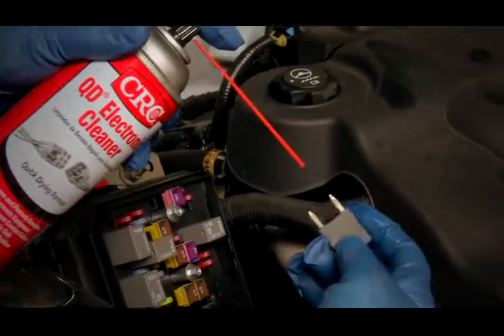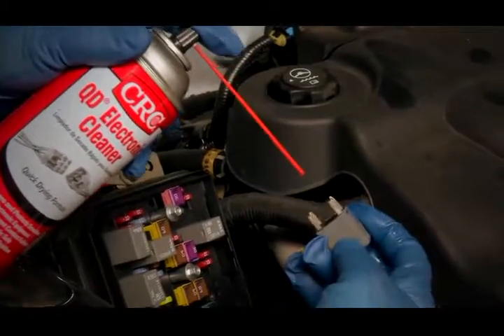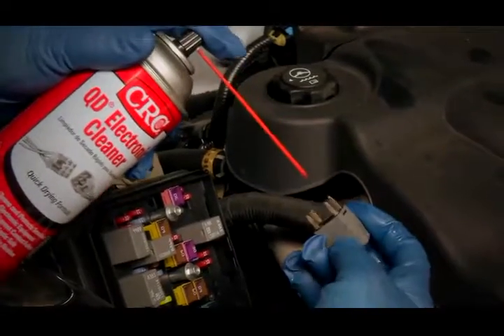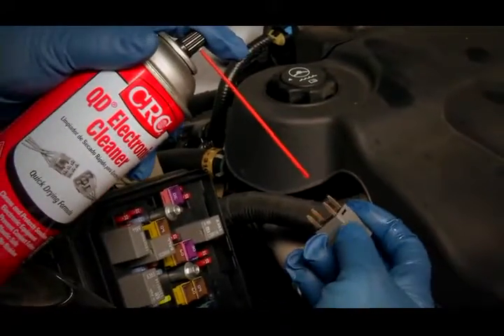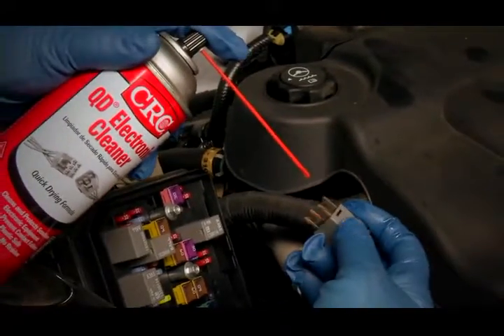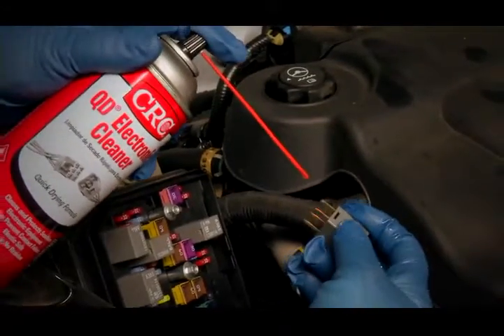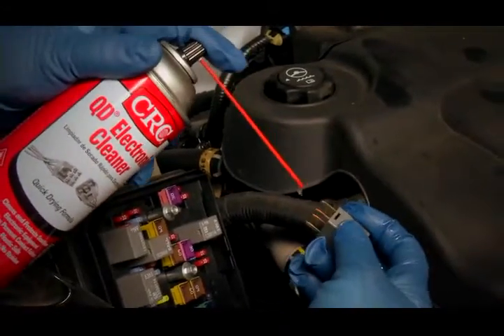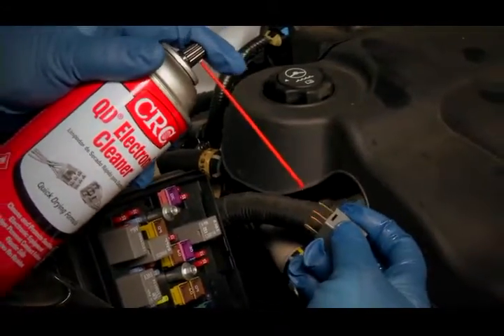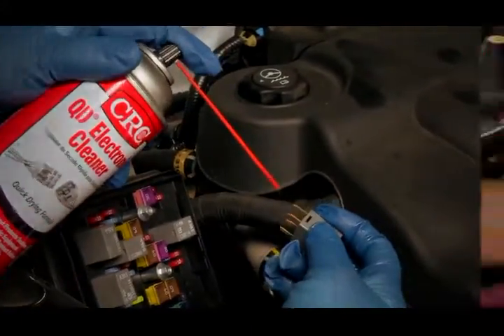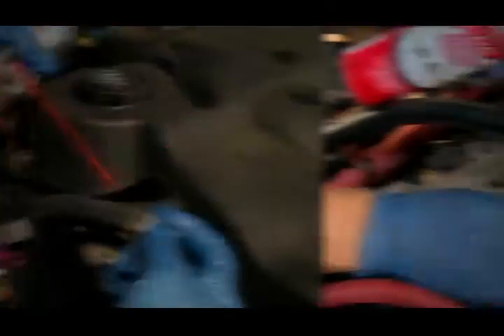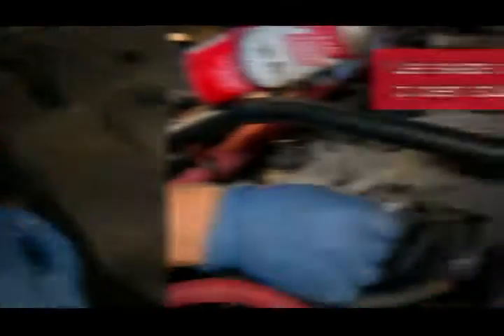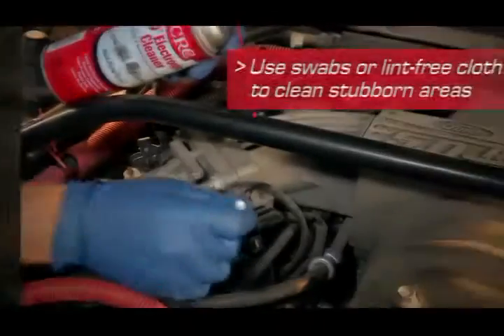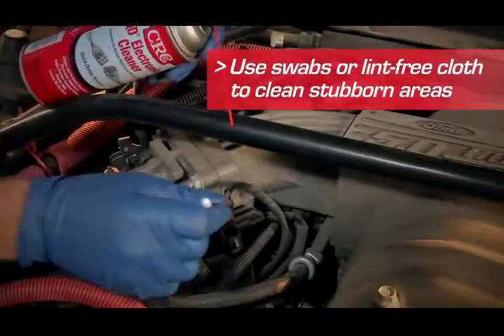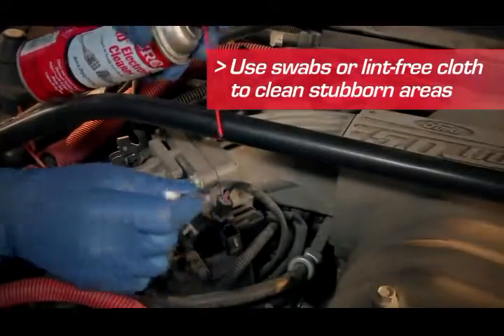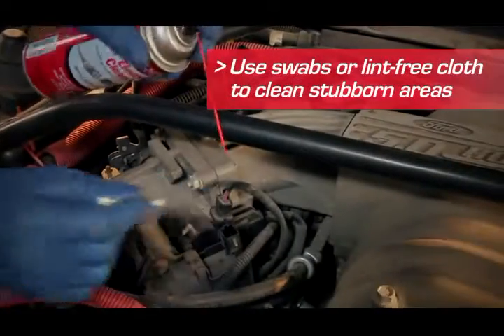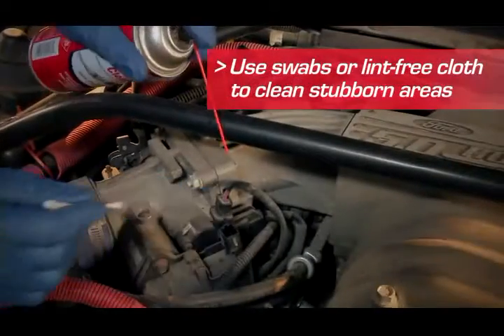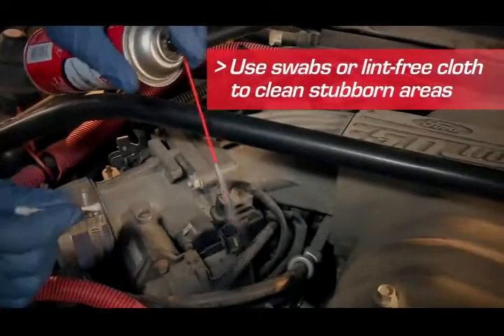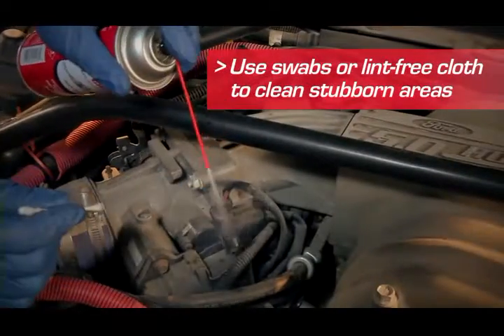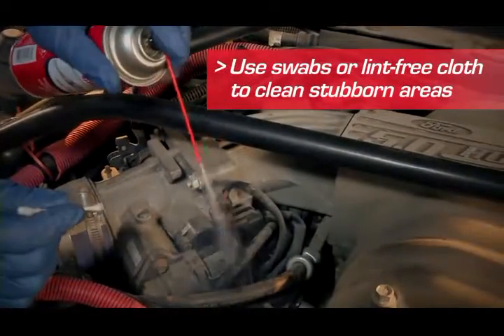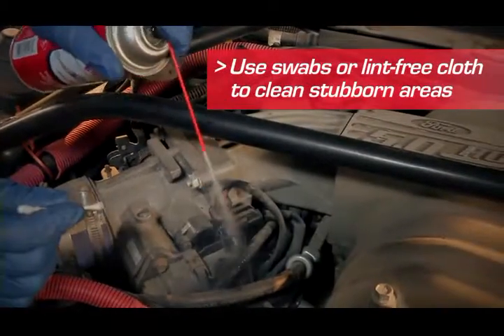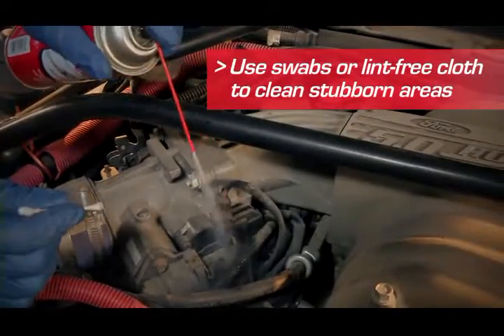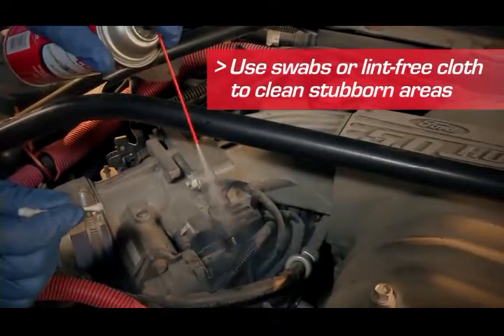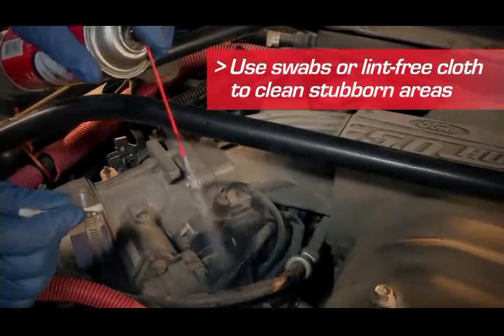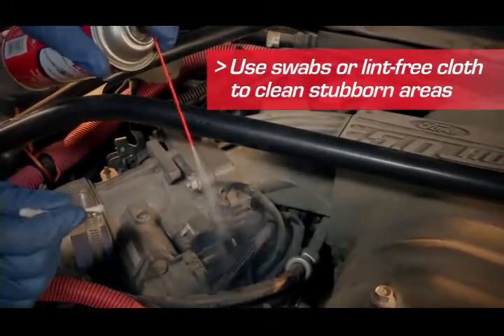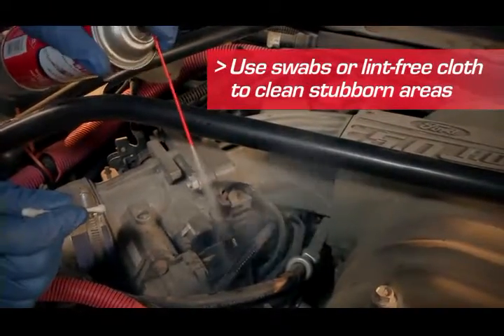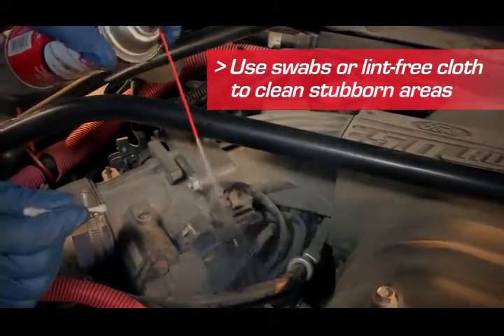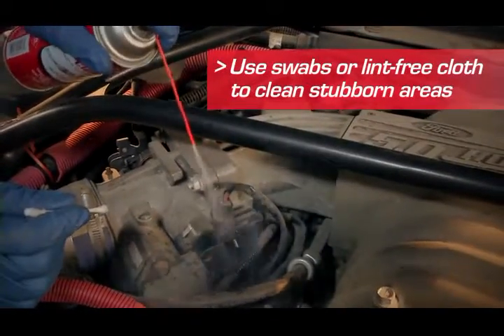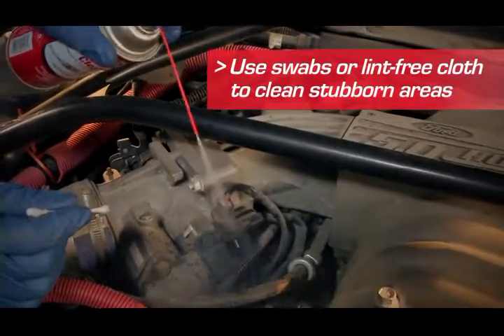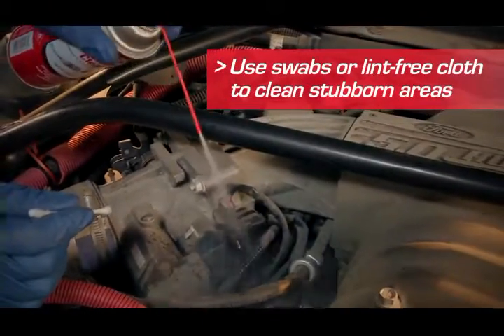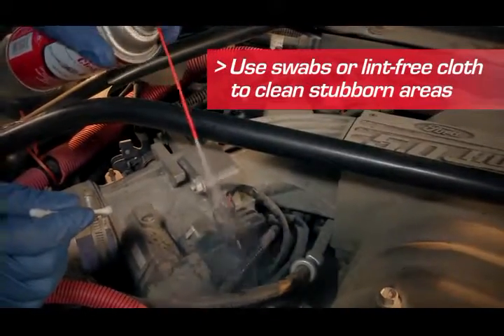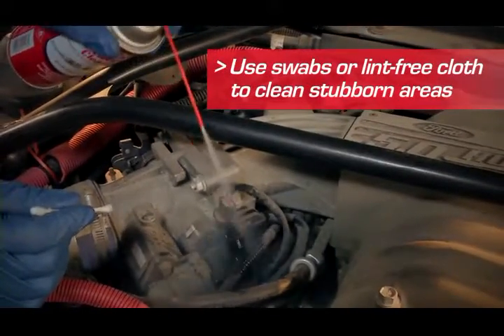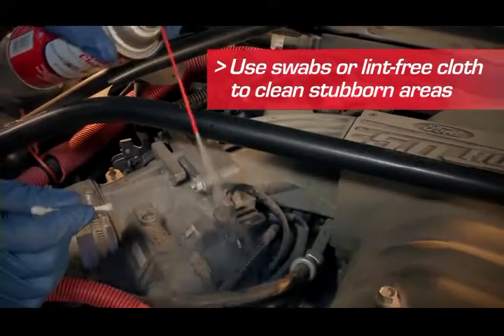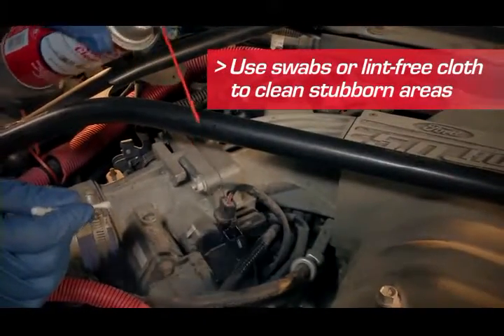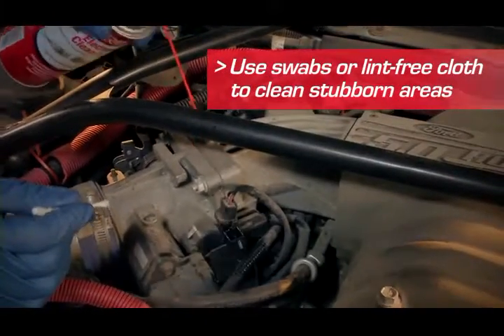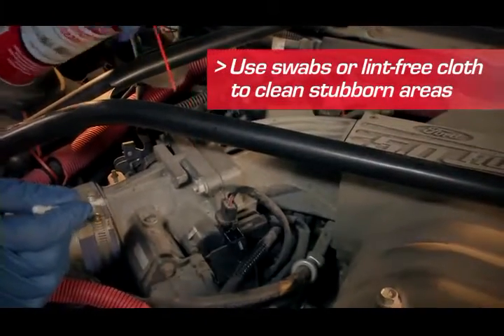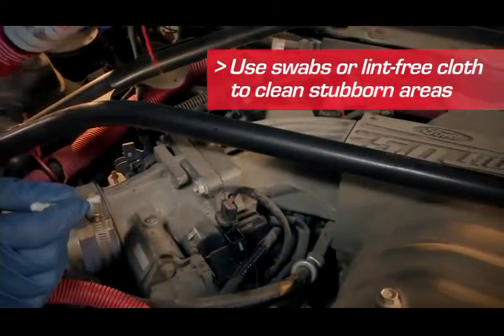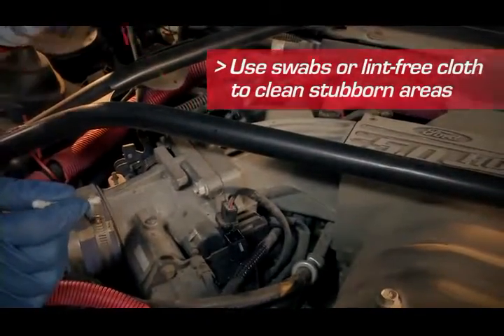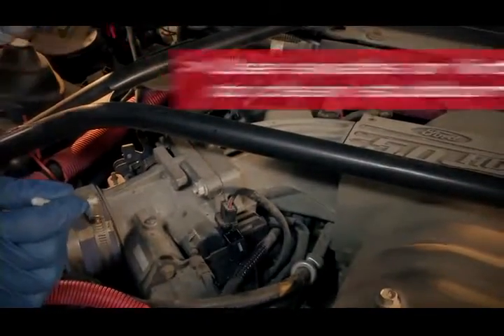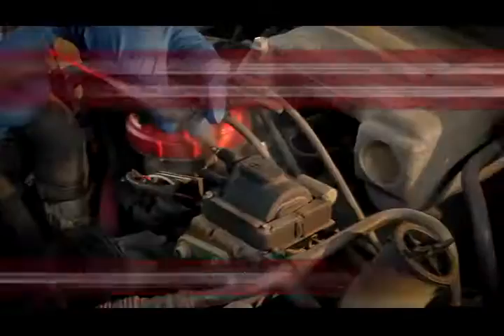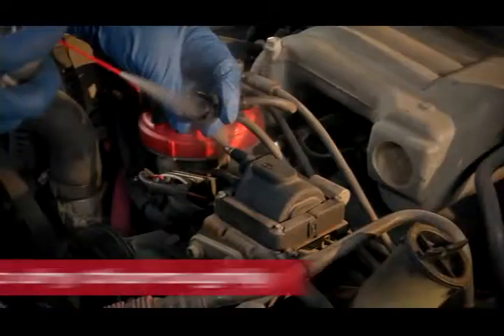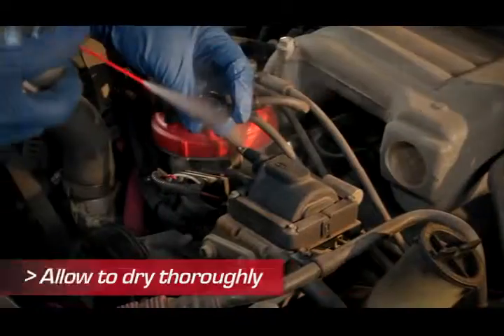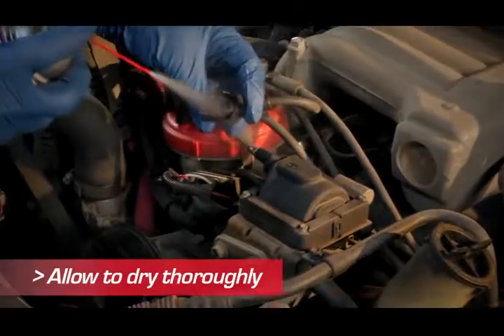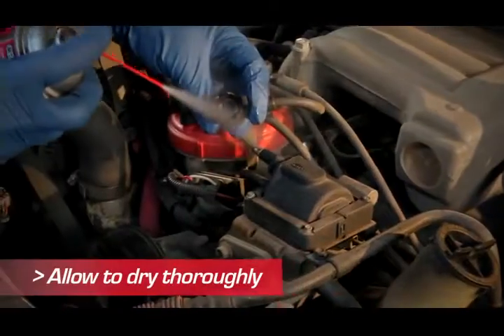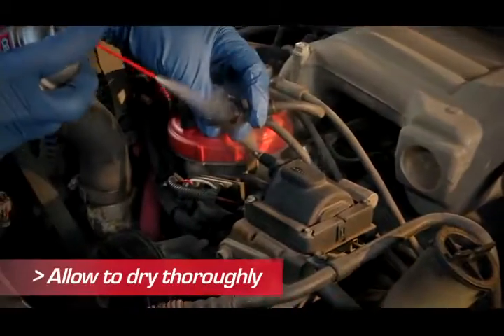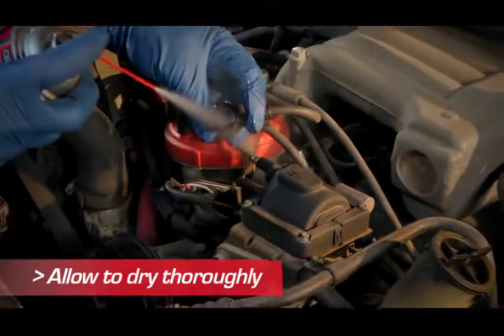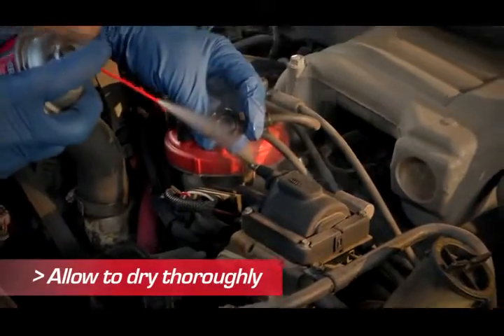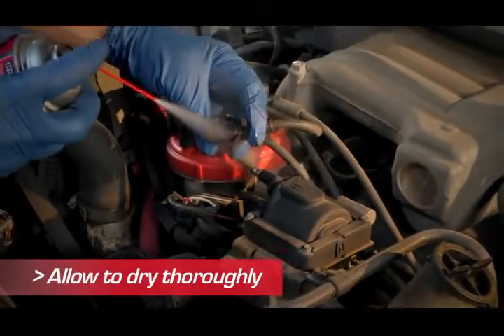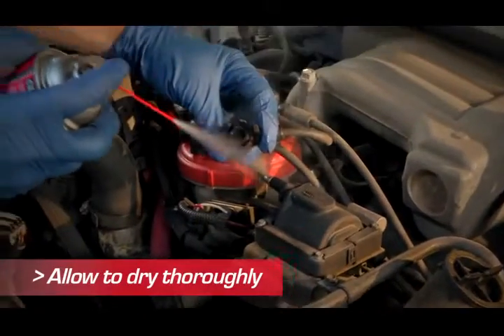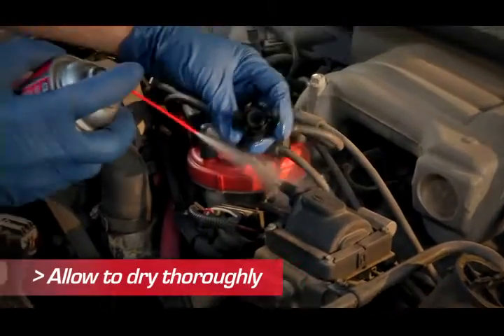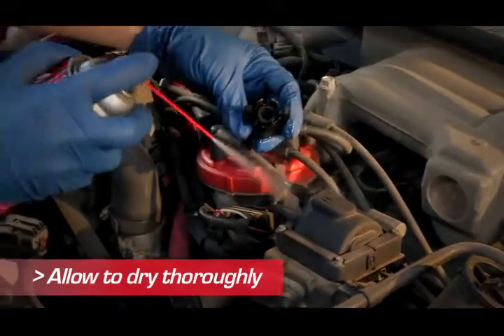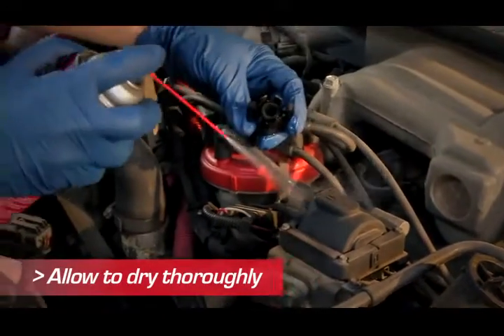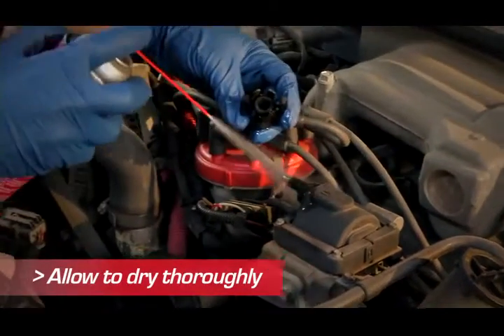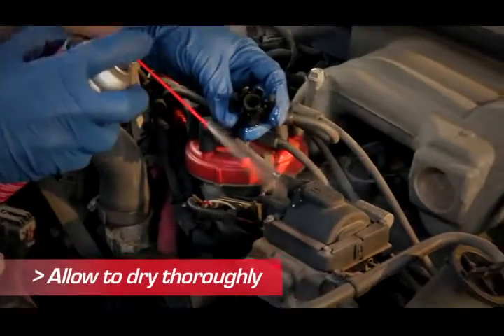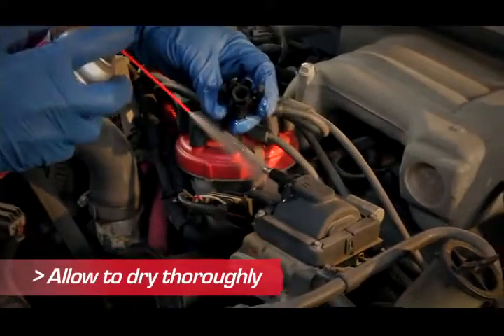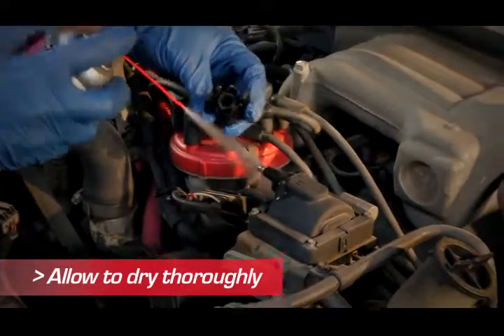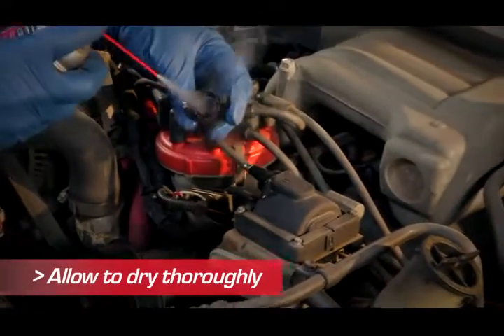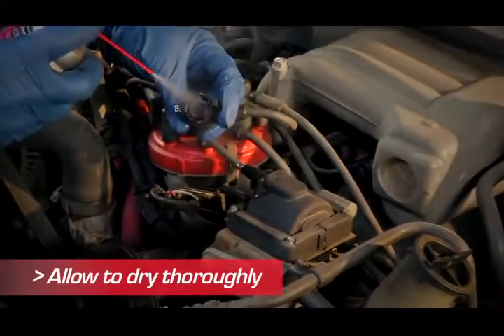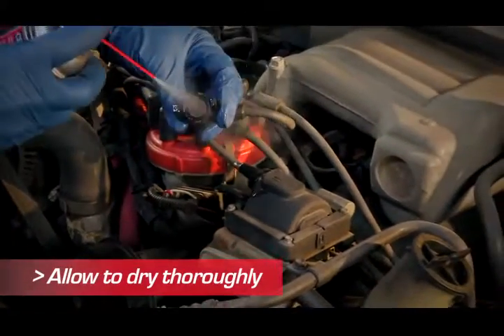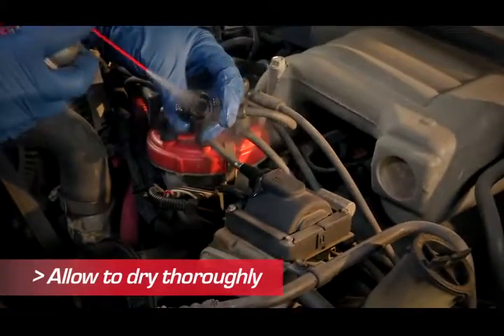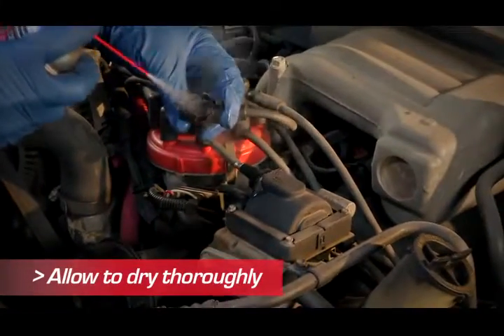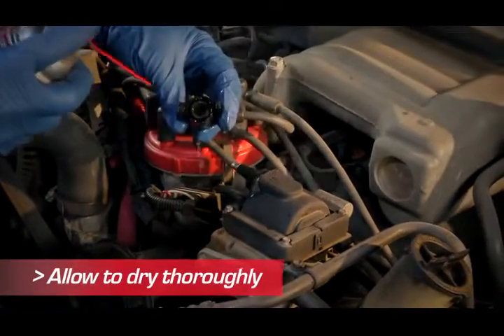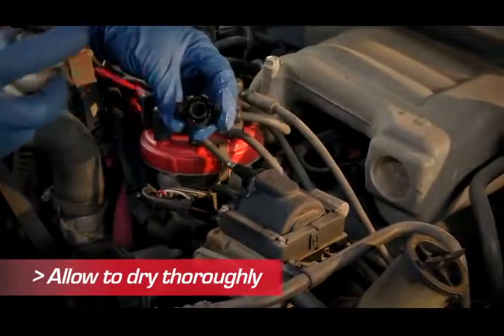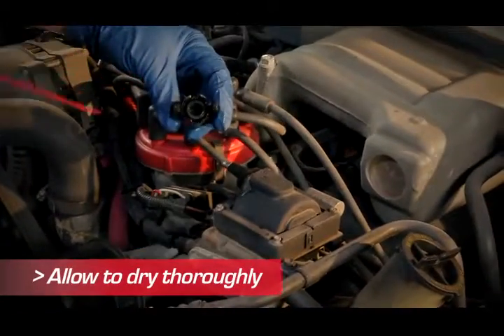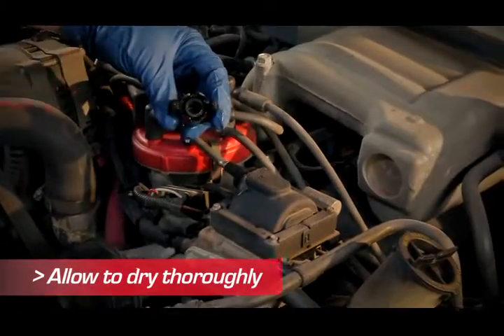You can use a cotton swab or lint-free cloth to clean stubborn areas. Allow the product to dry thoroughly — this will happen quickly.